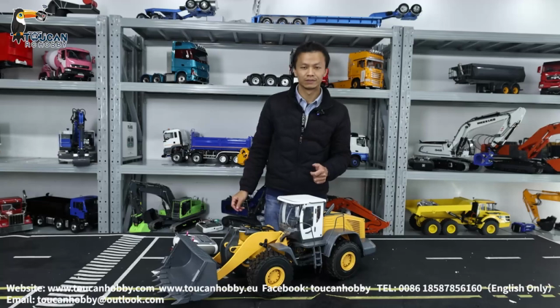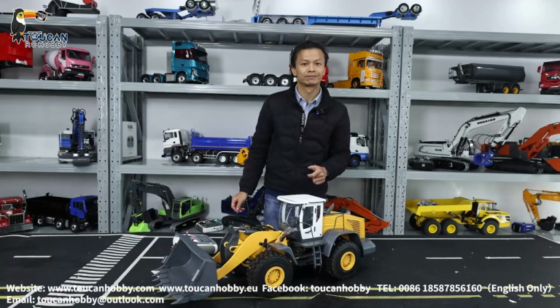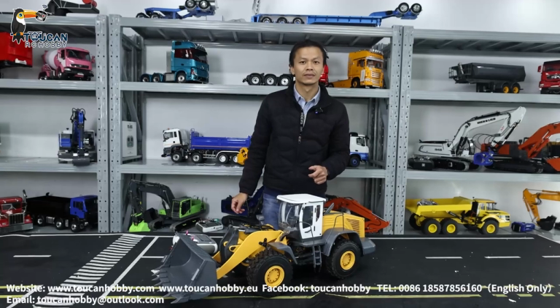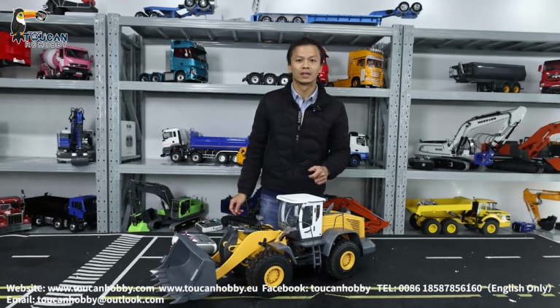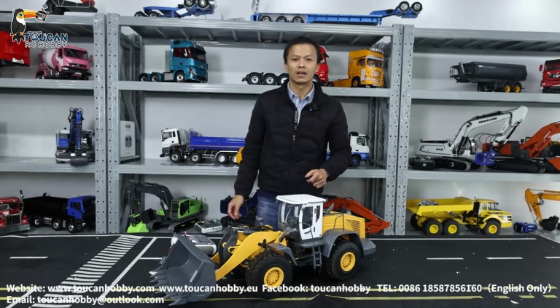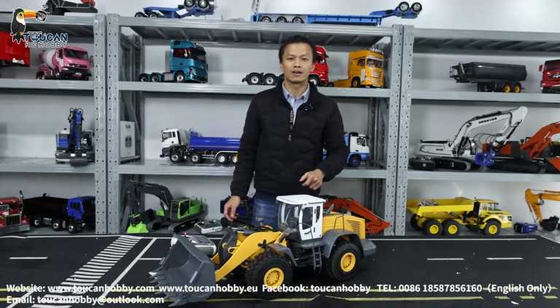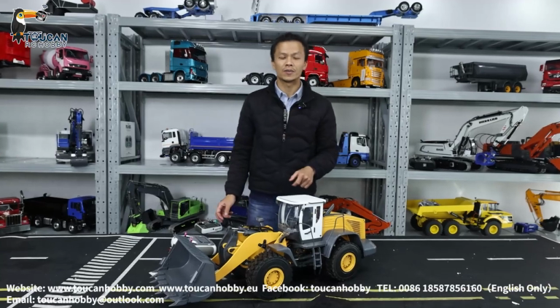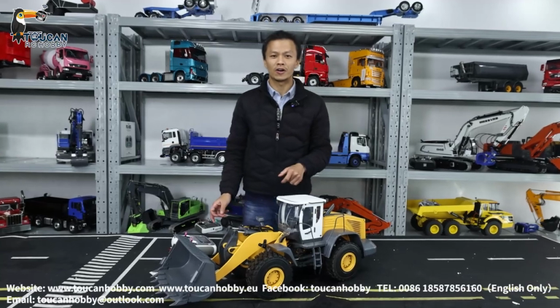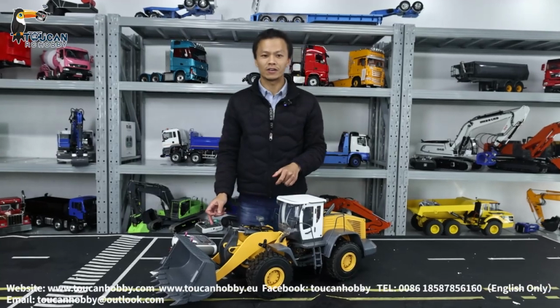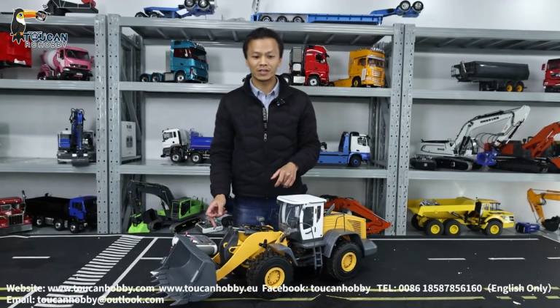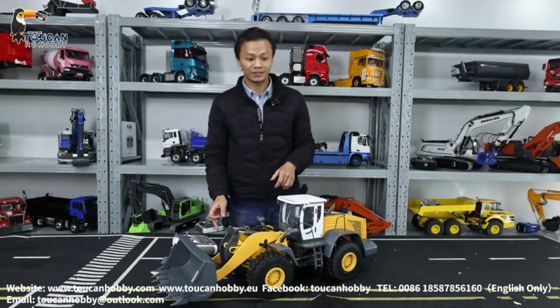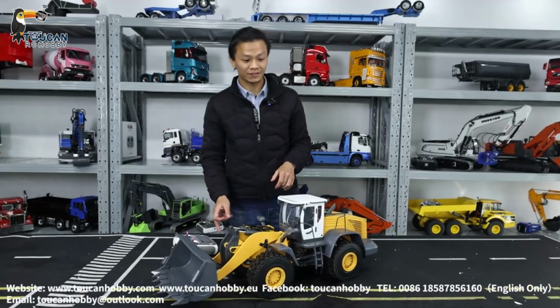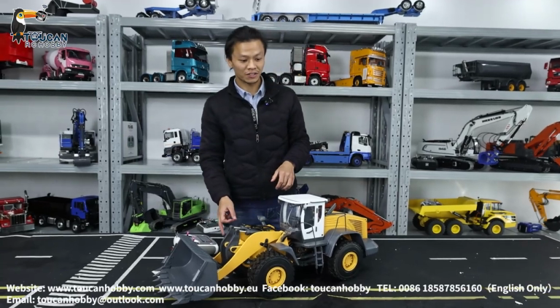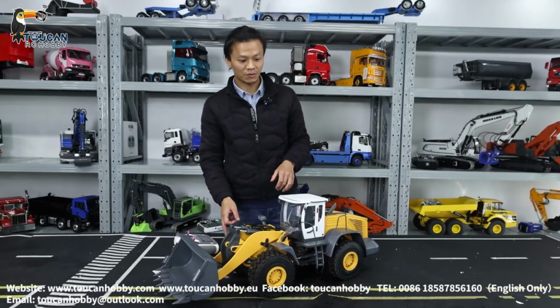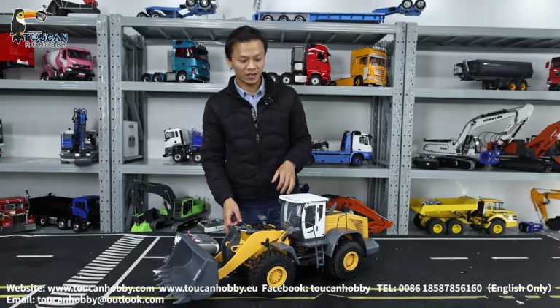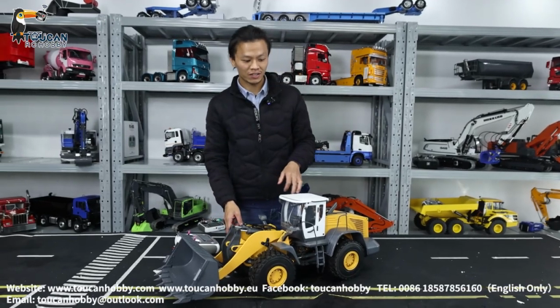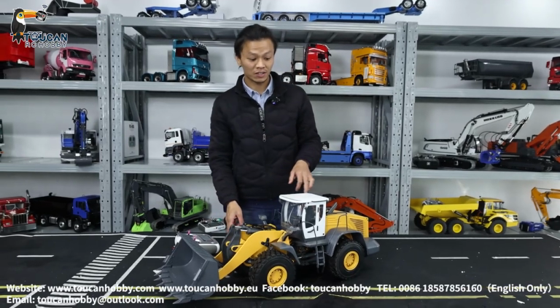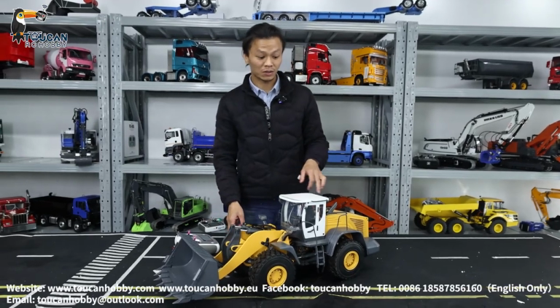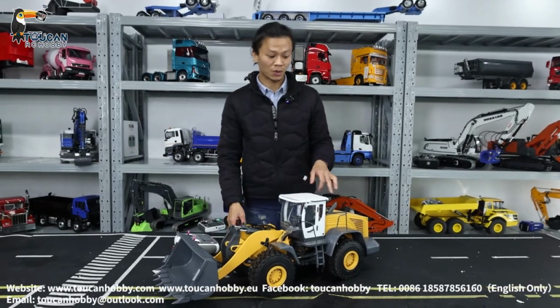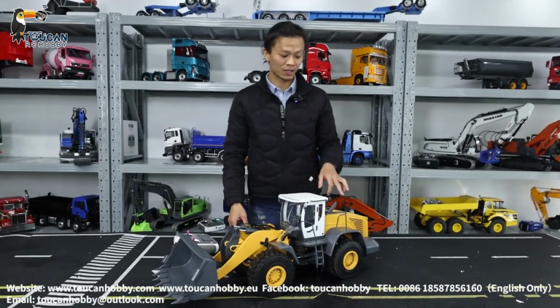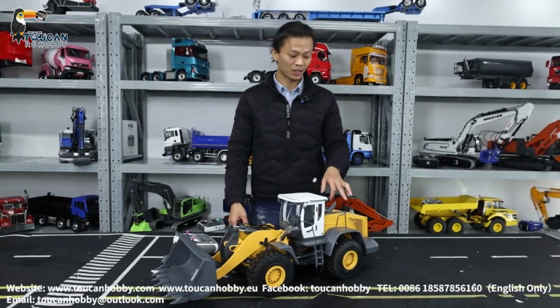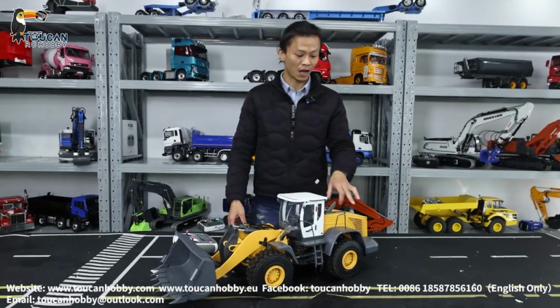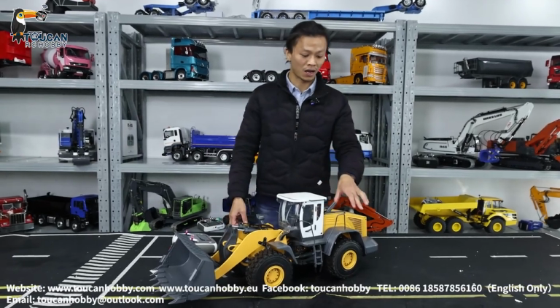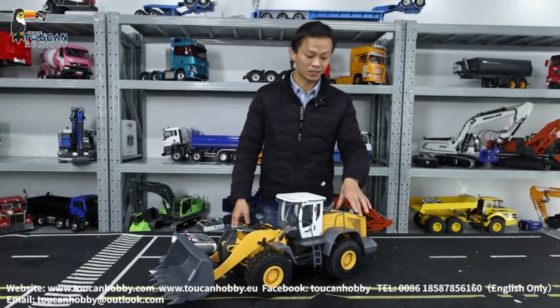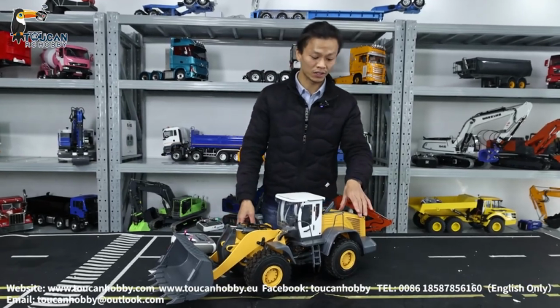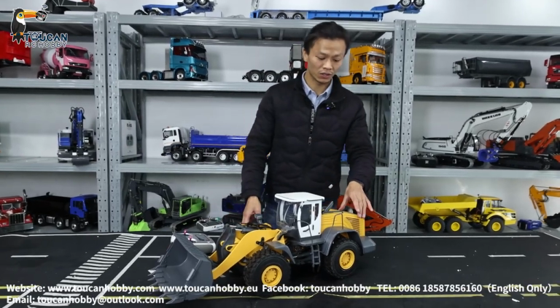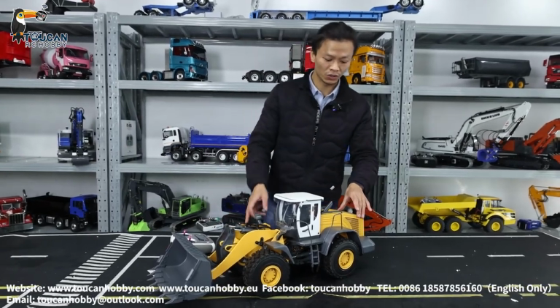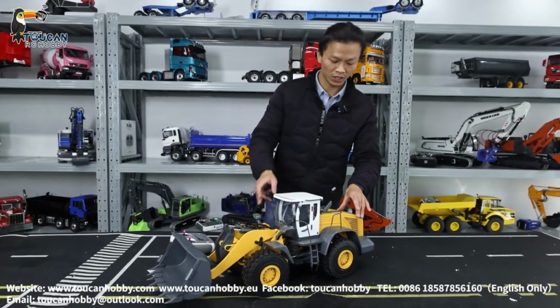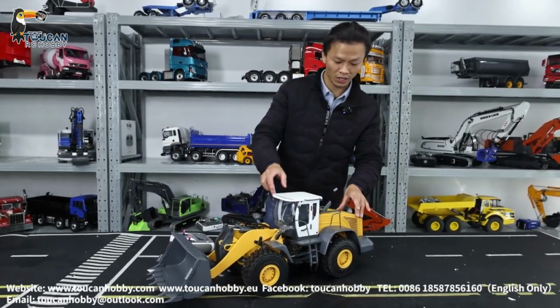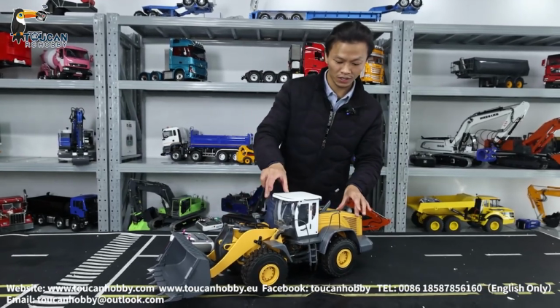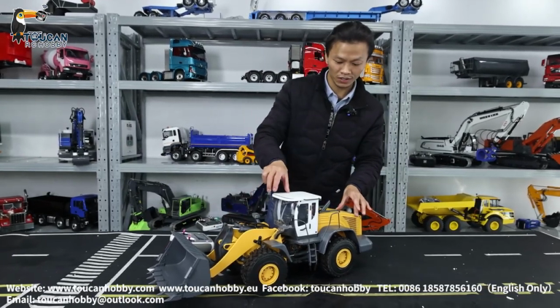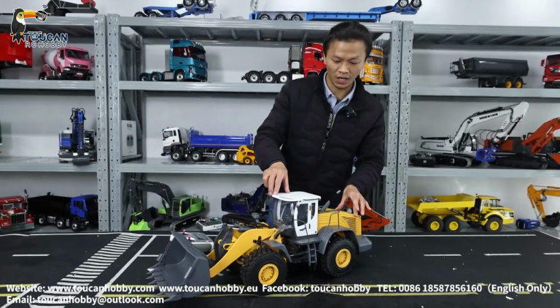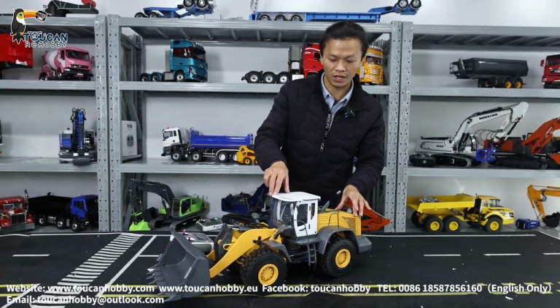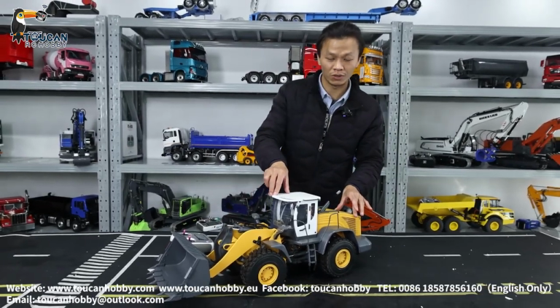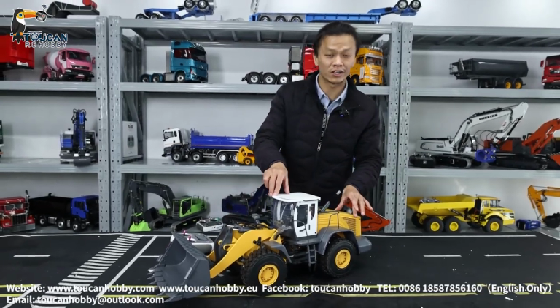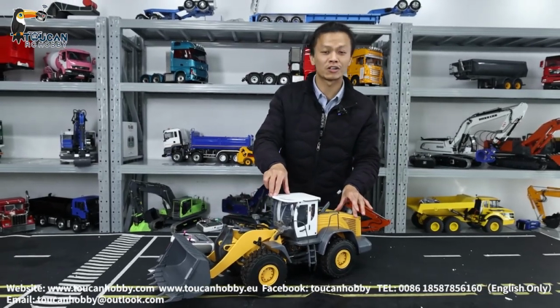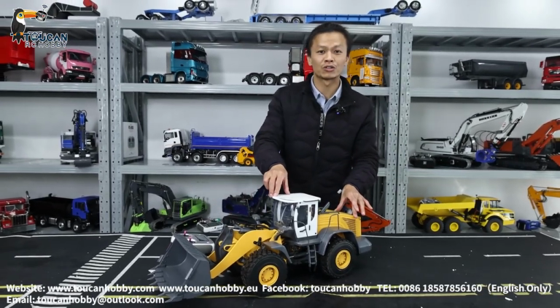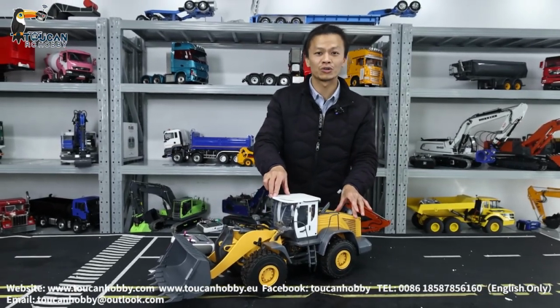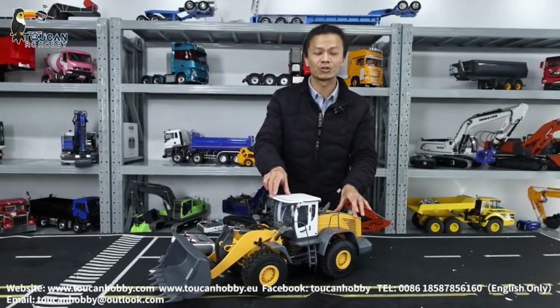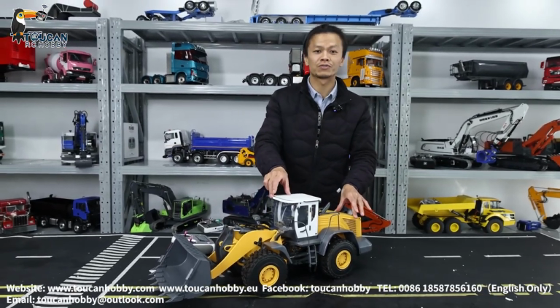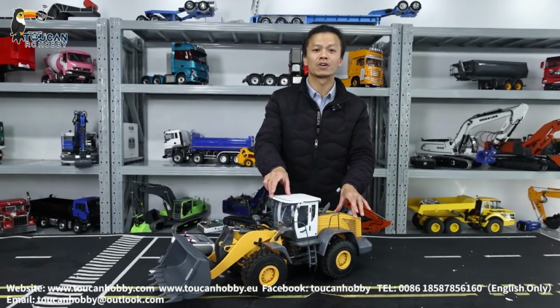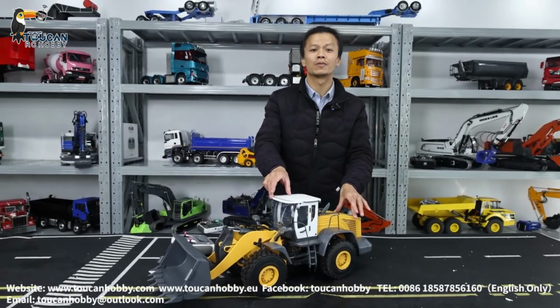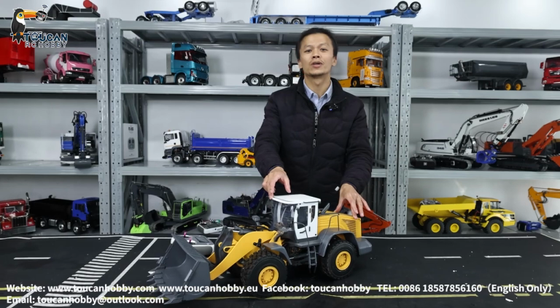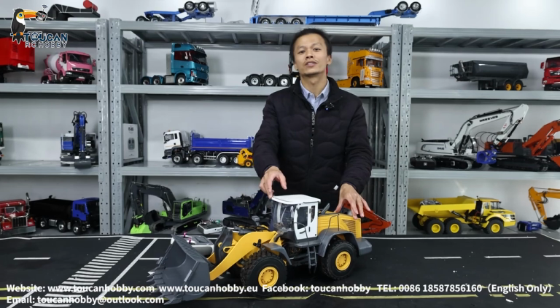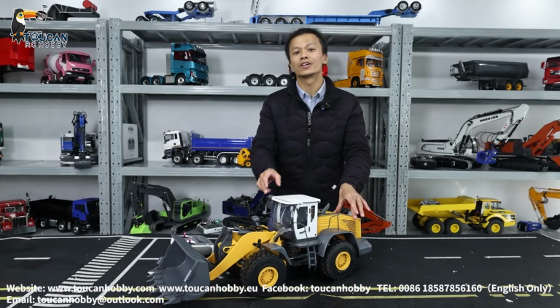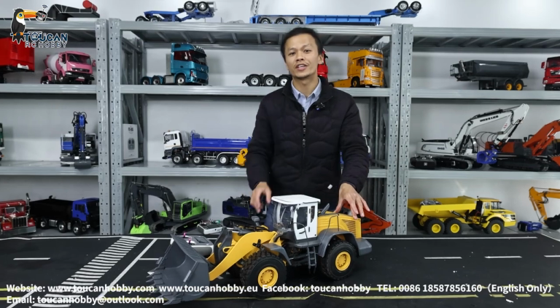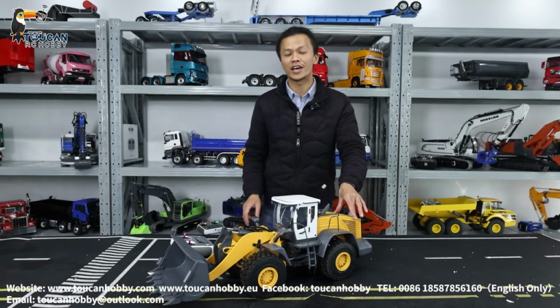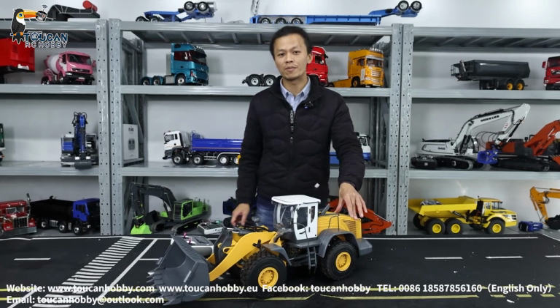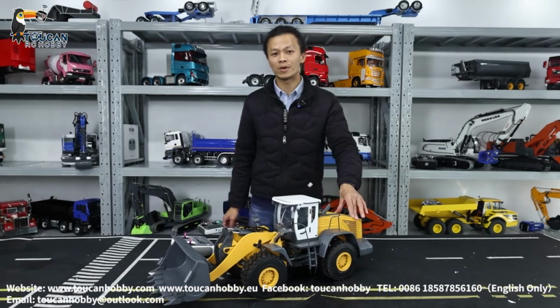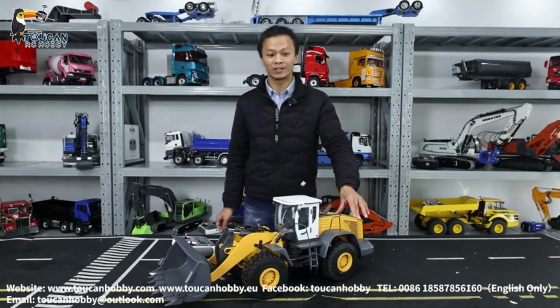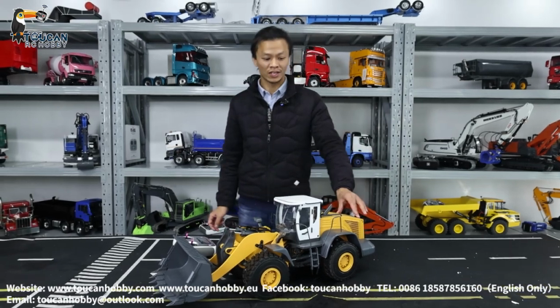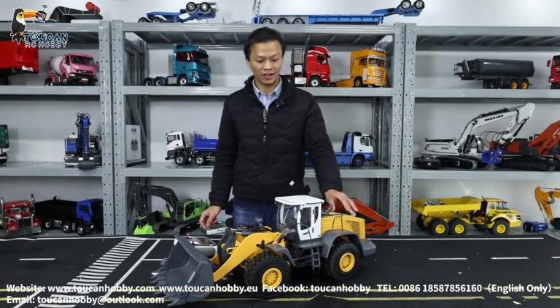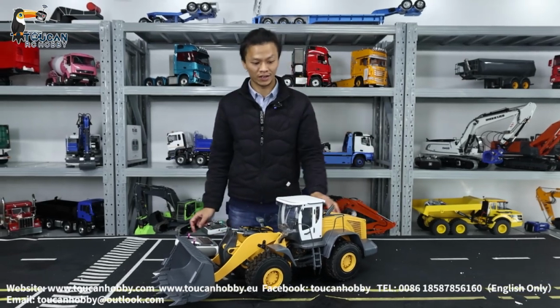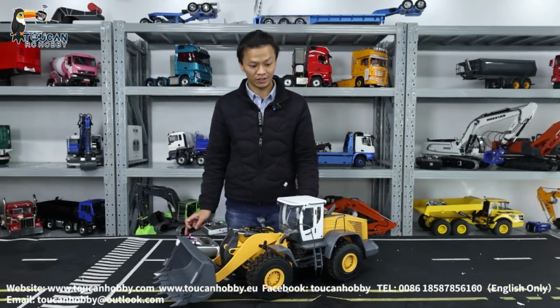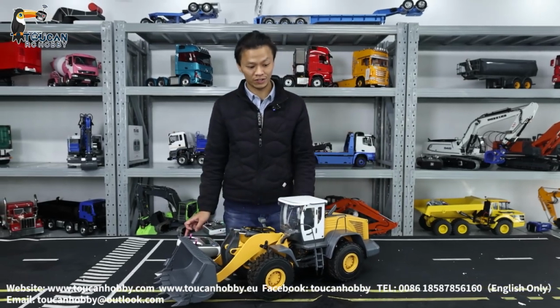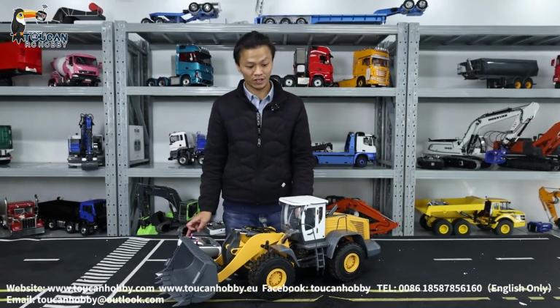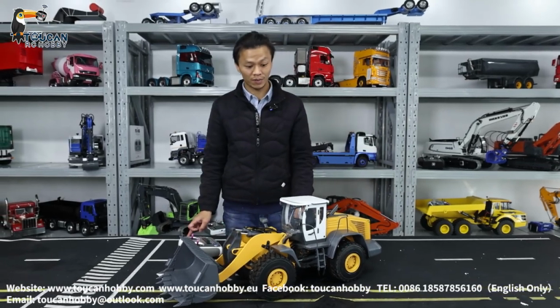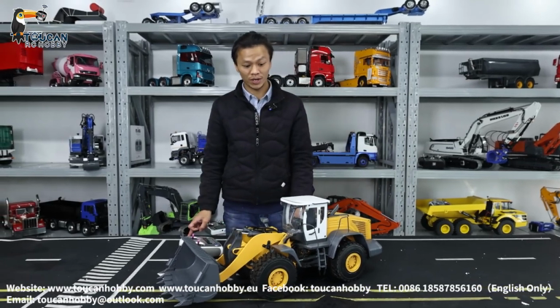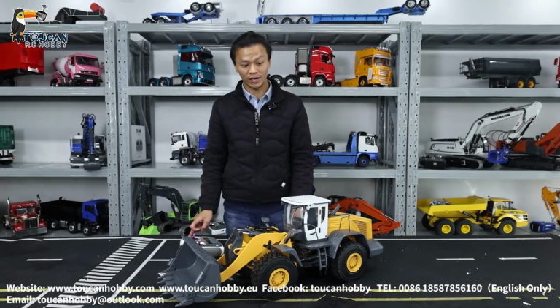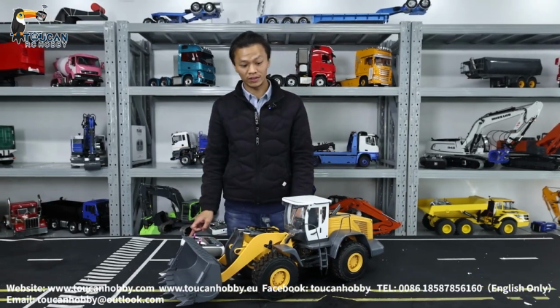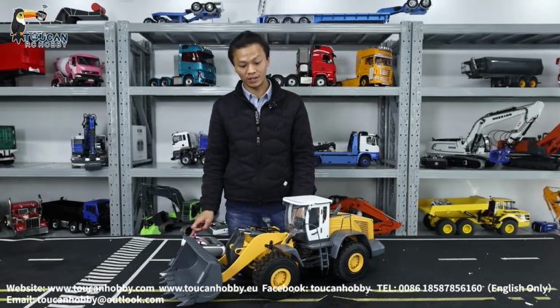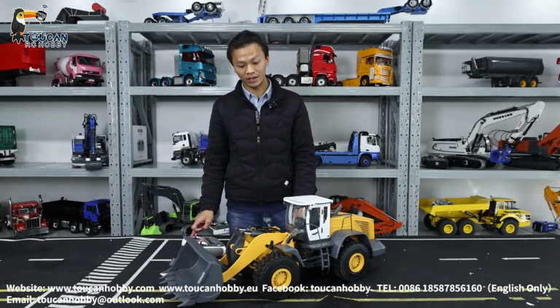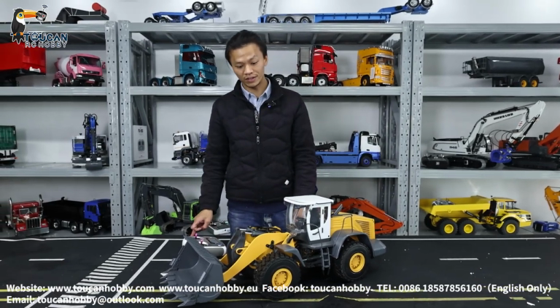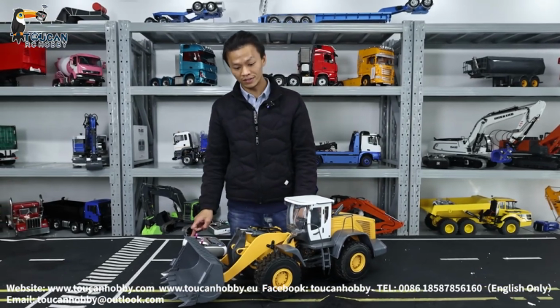Hello, I'm Oliver. This is one RC loader with hydraulic control from JDM. It is JDM 8.8.